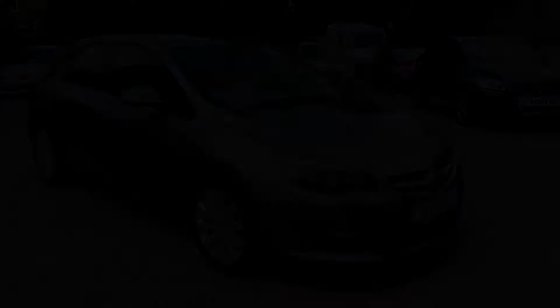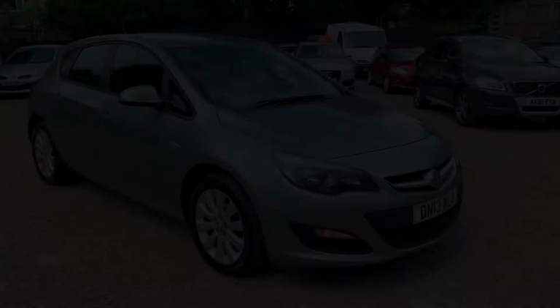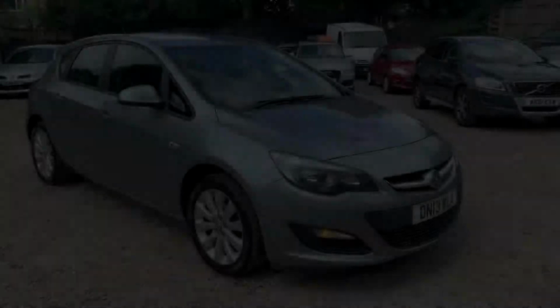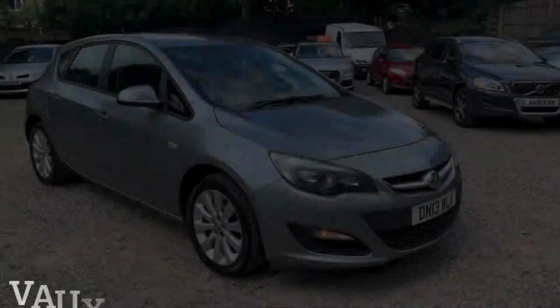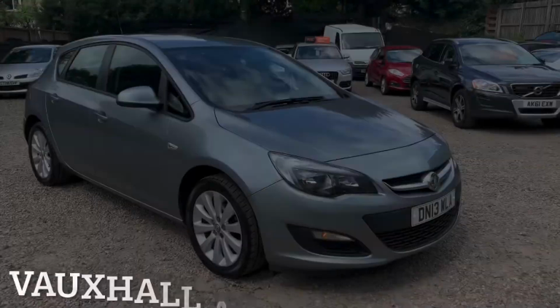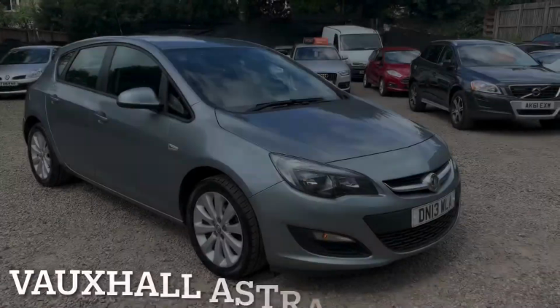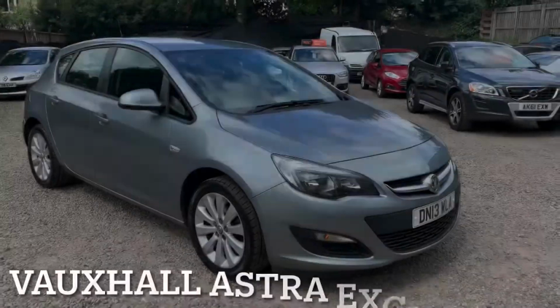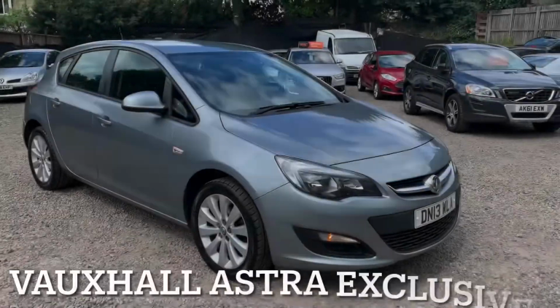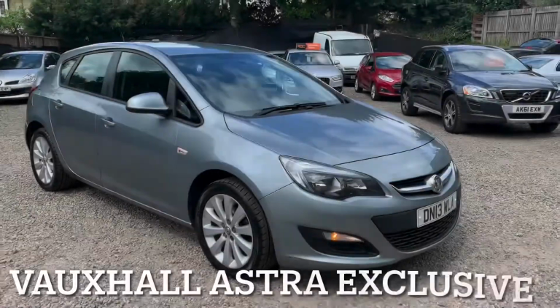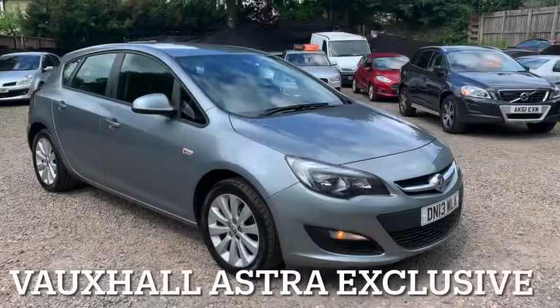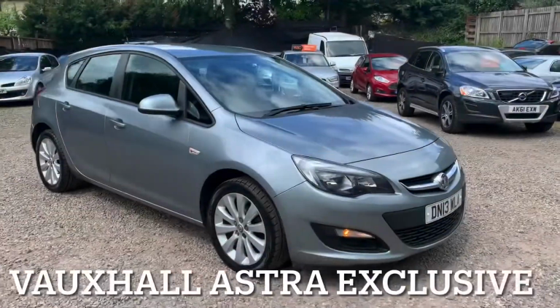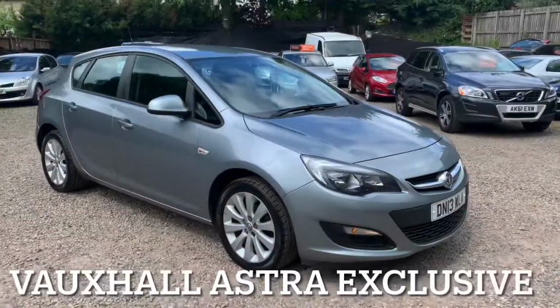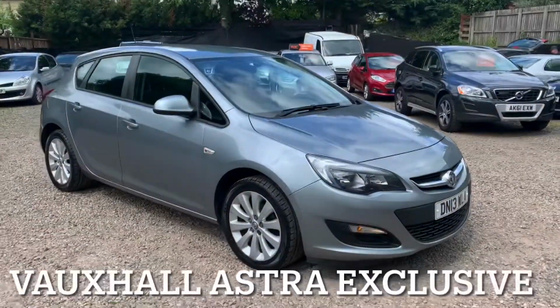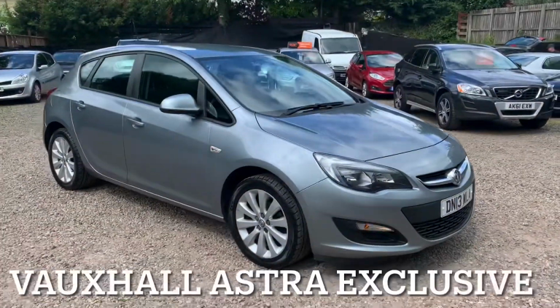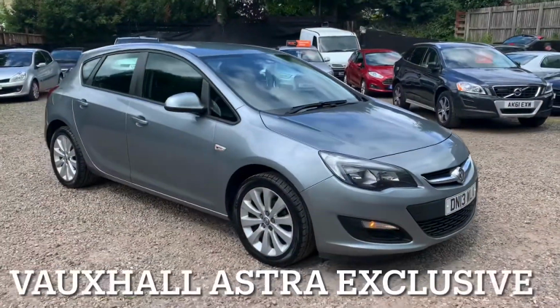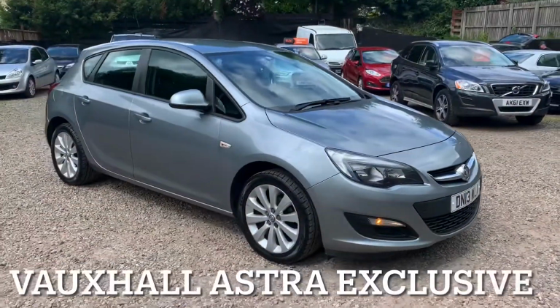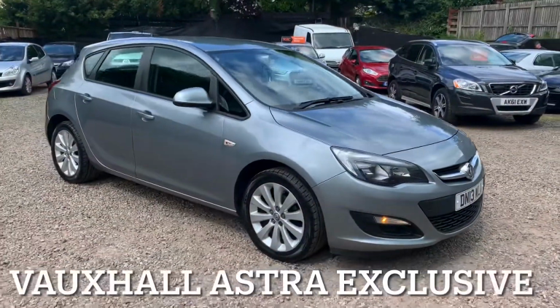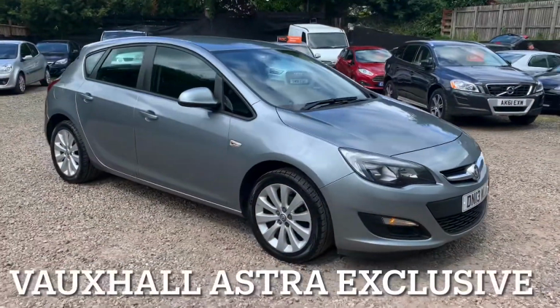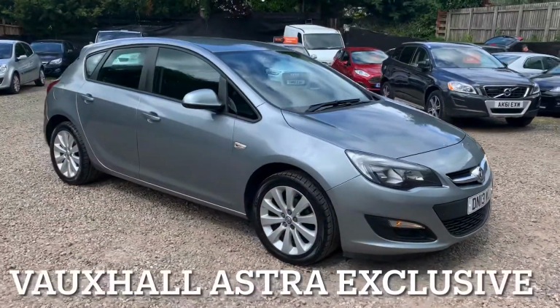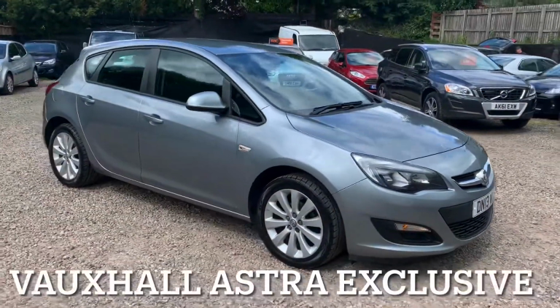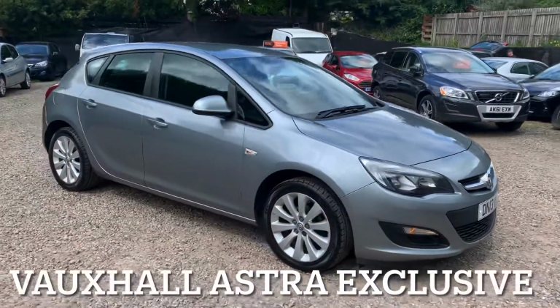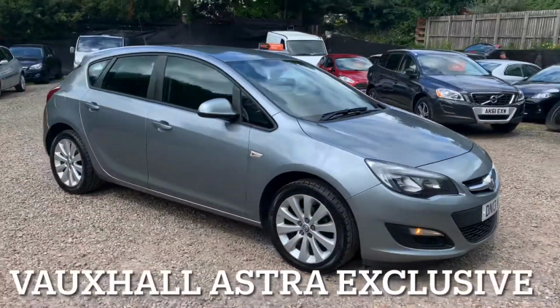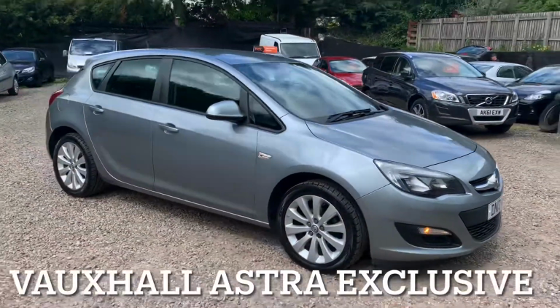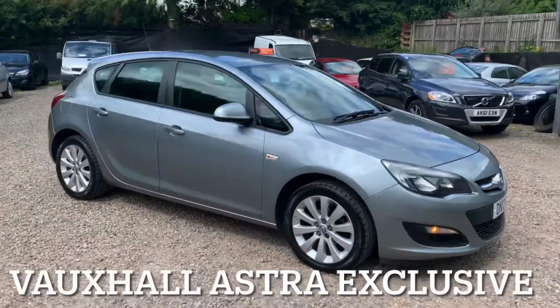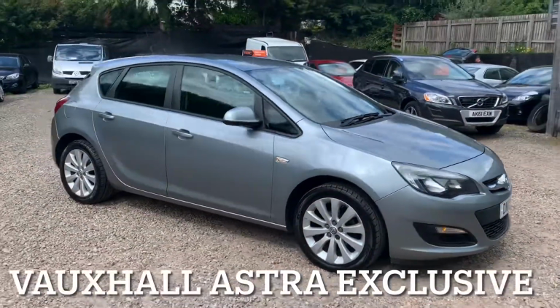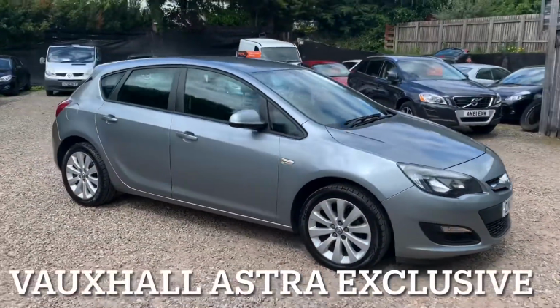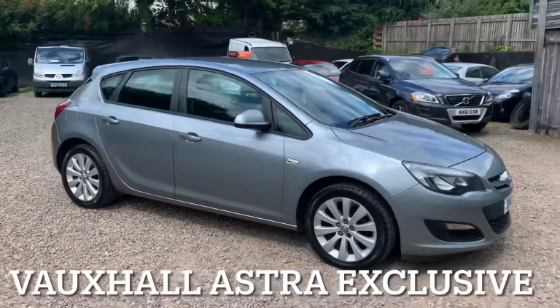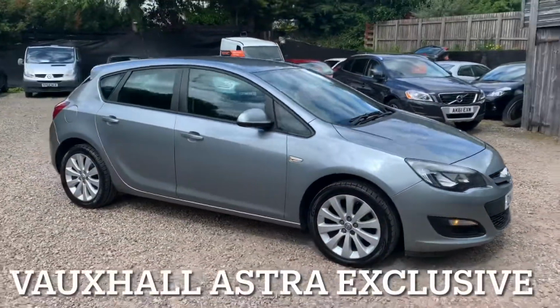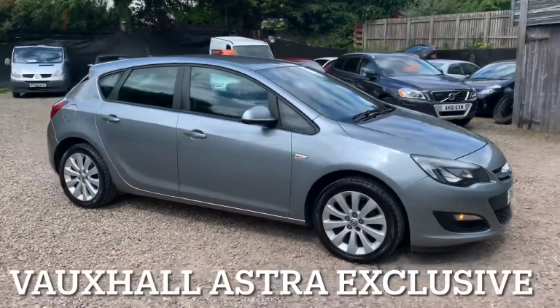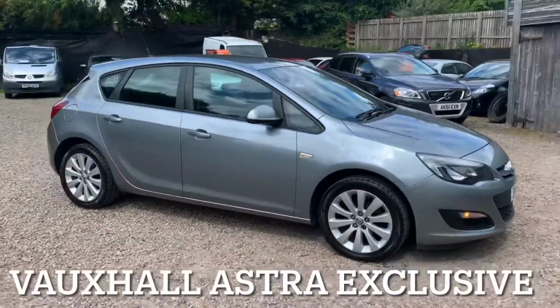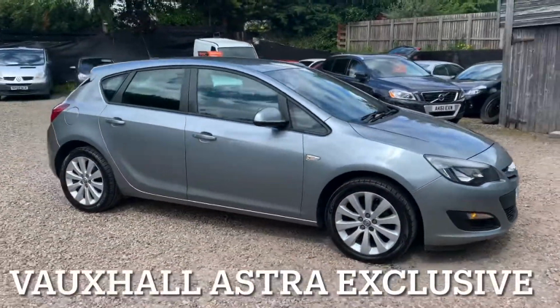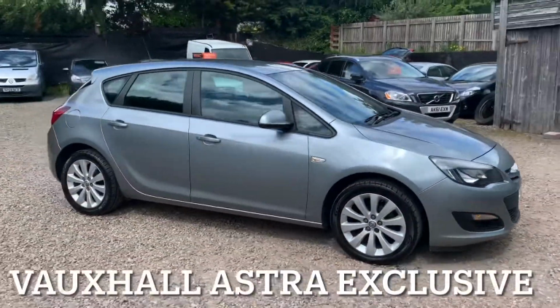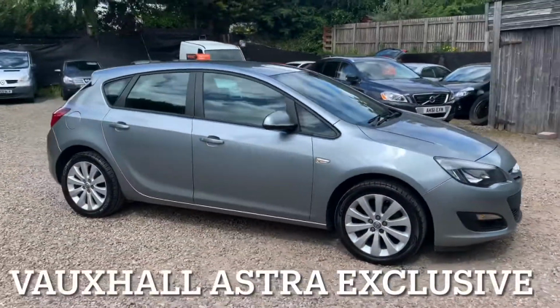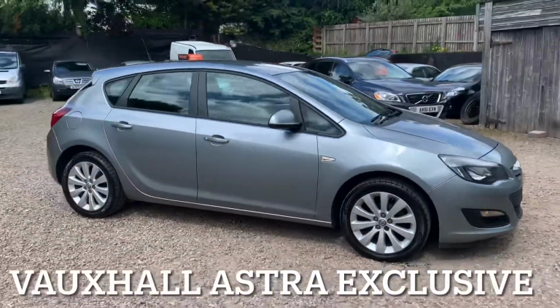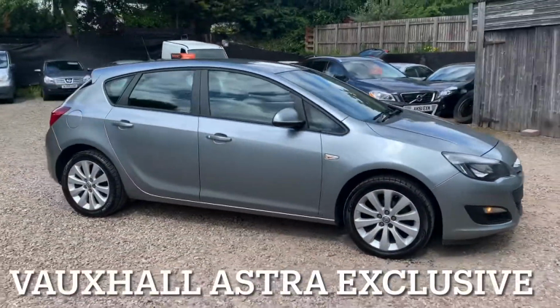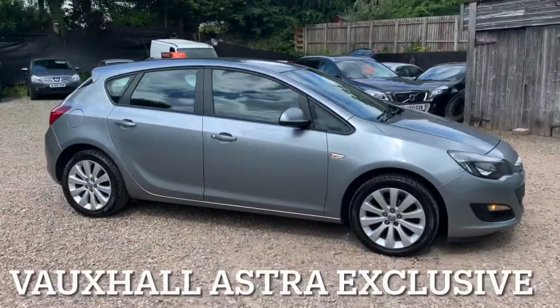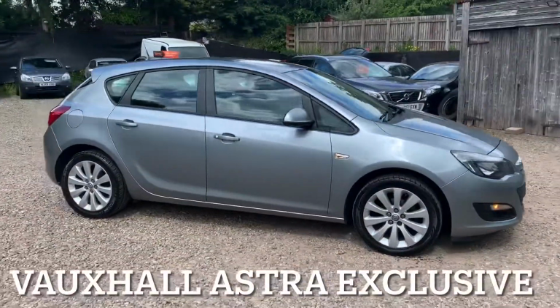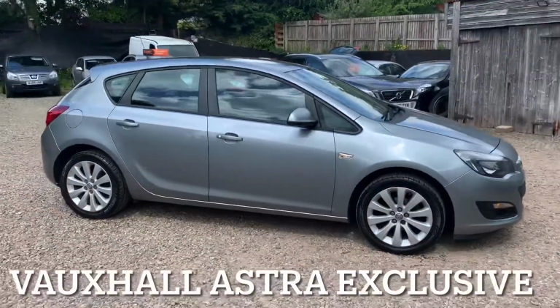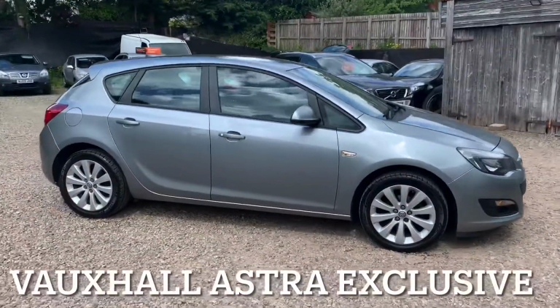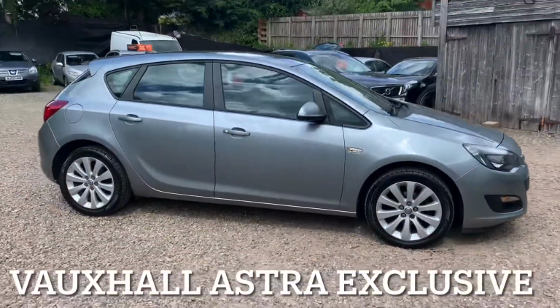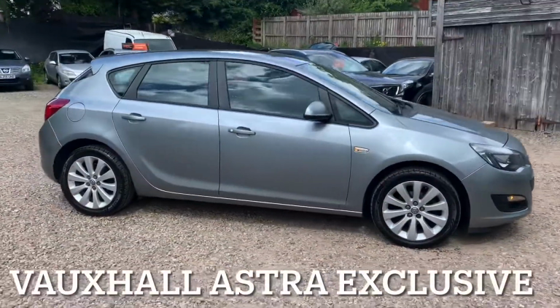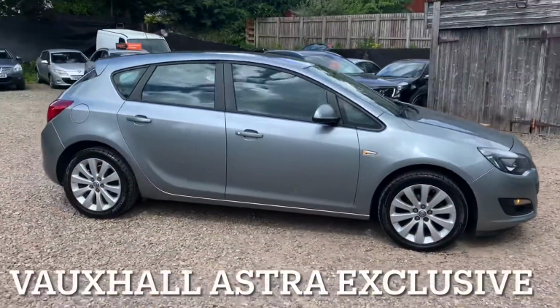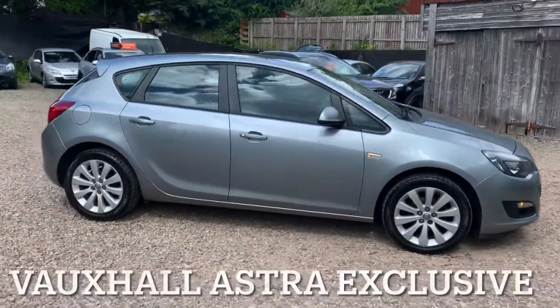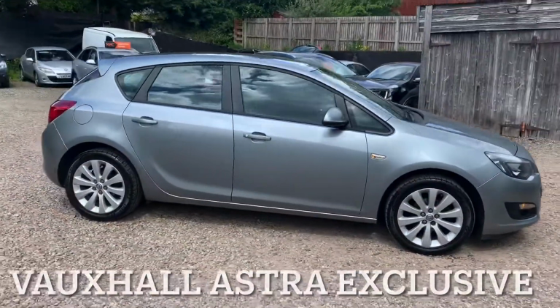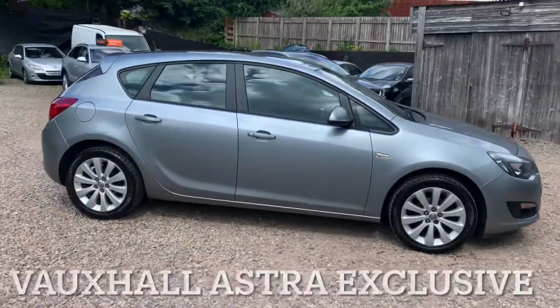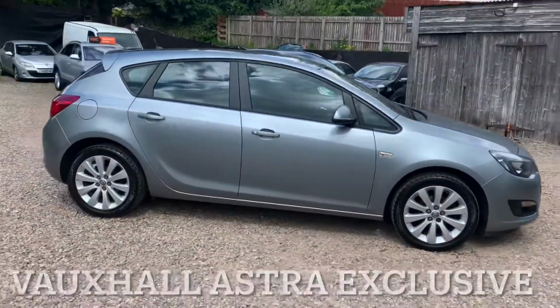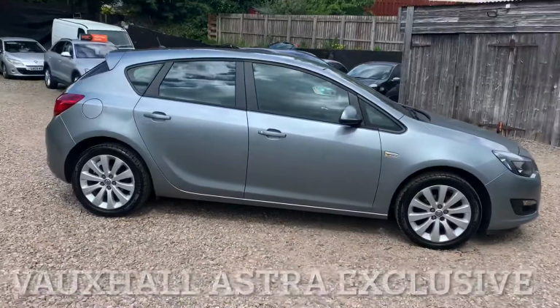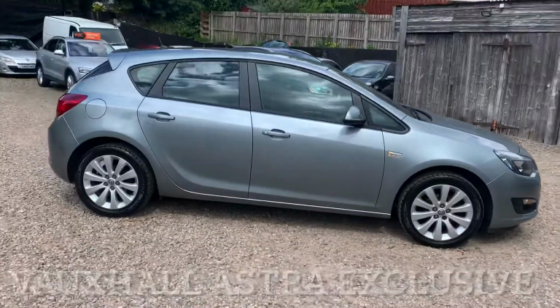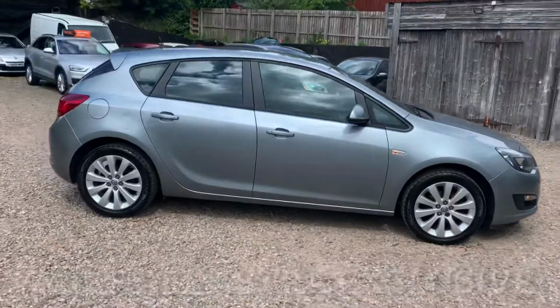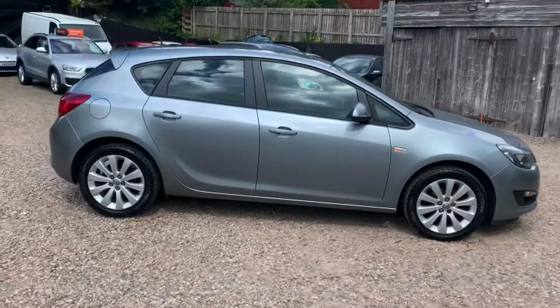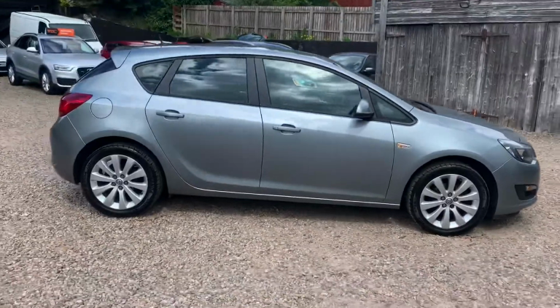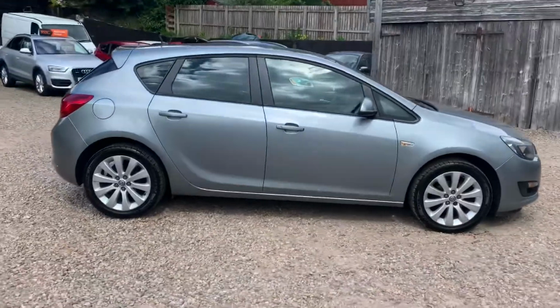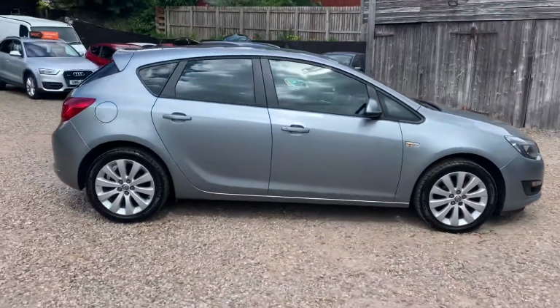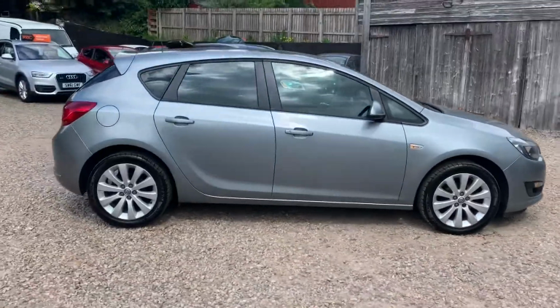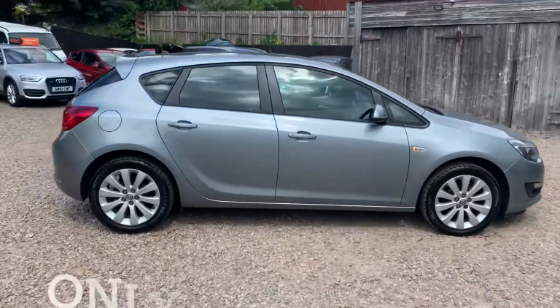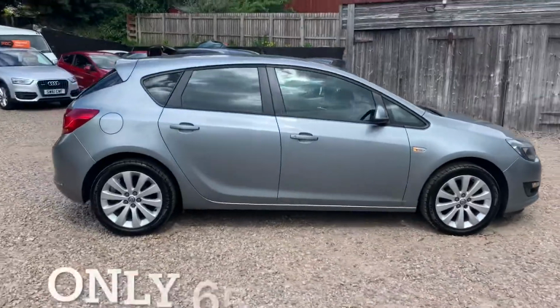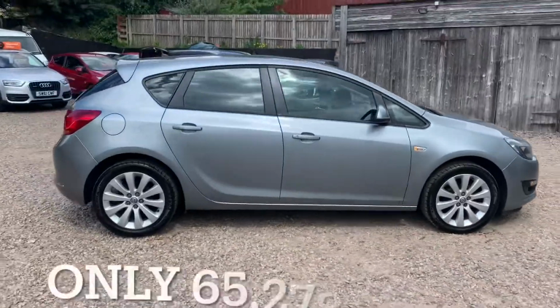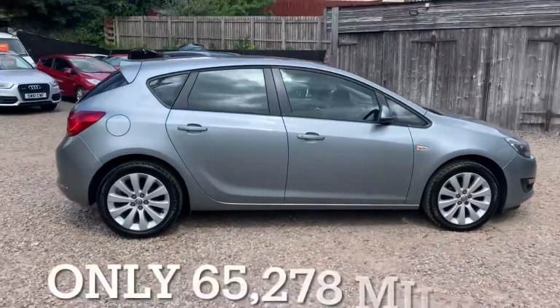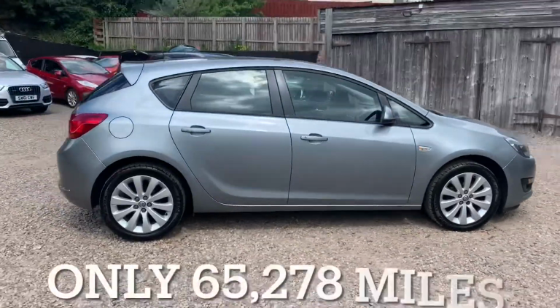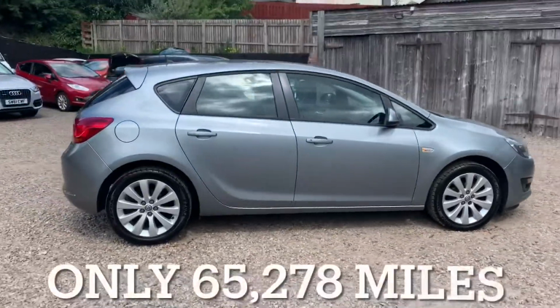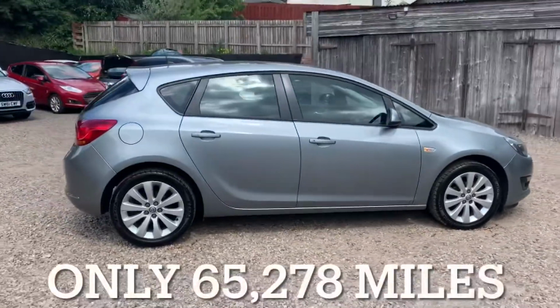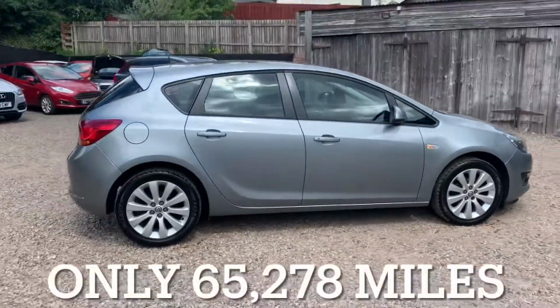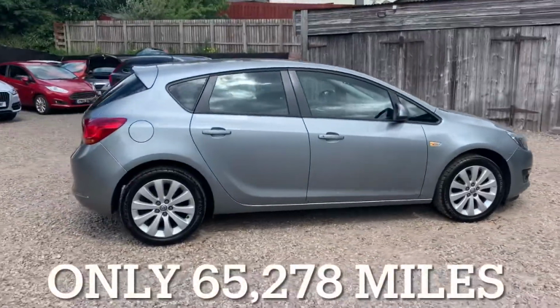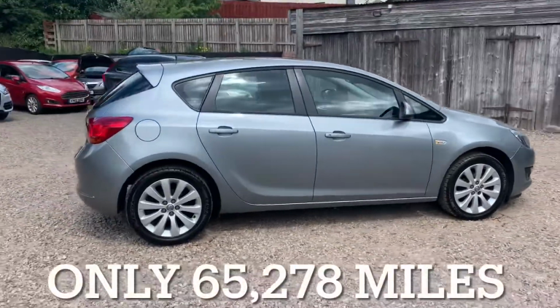We've got a Vauxhall Astra — it's a 1.6 injection engine and the specification is the exclusive model.